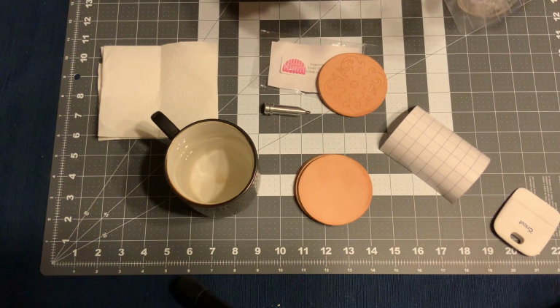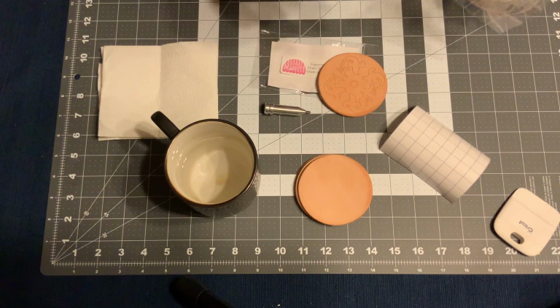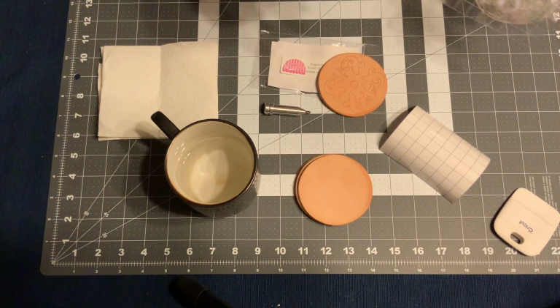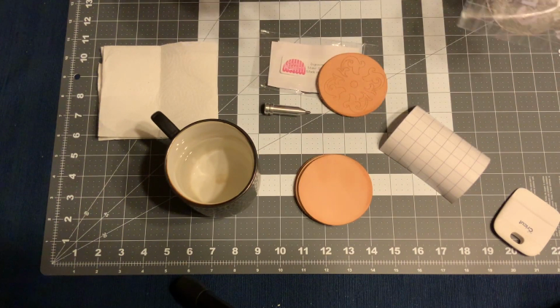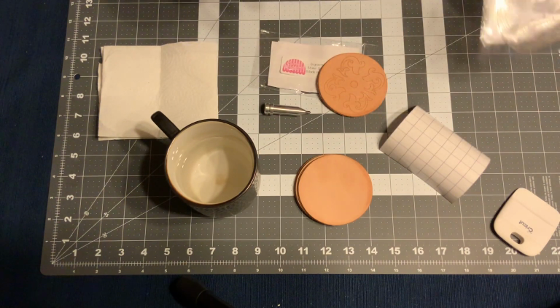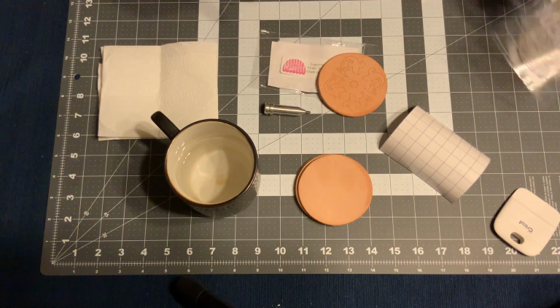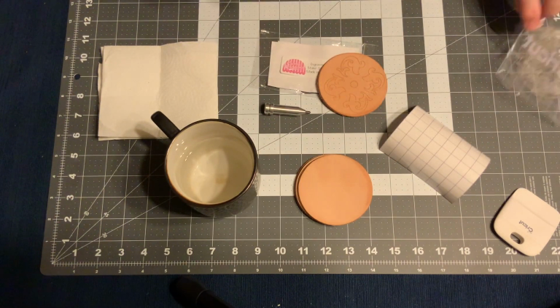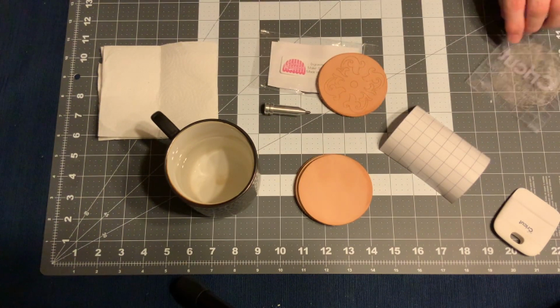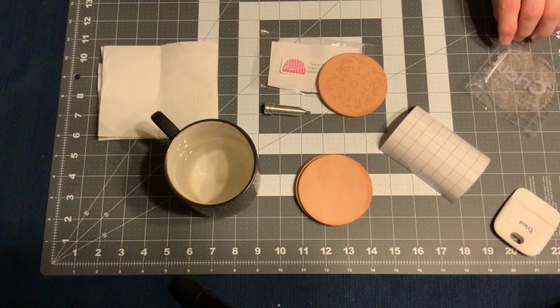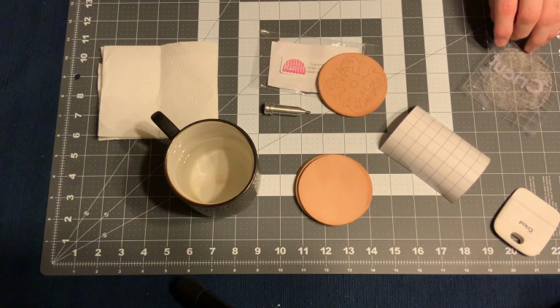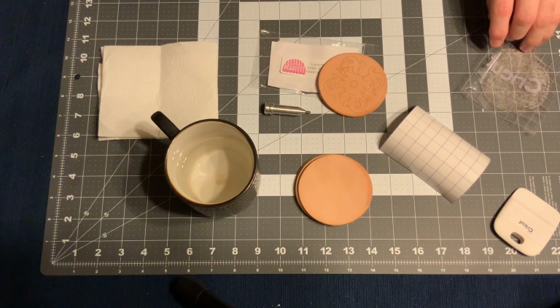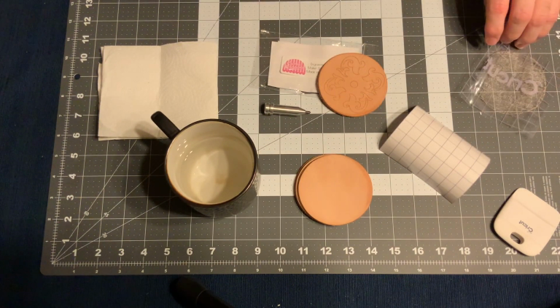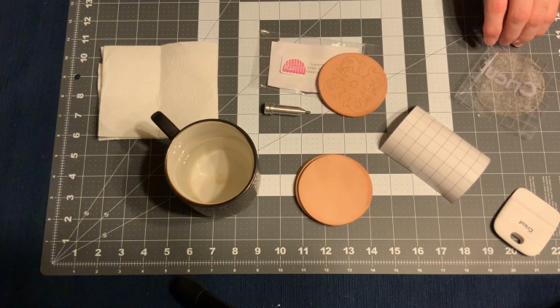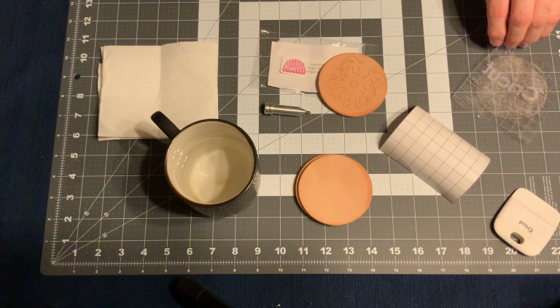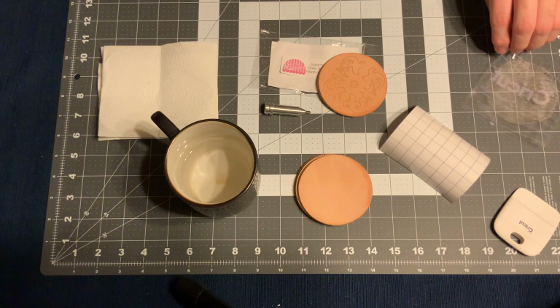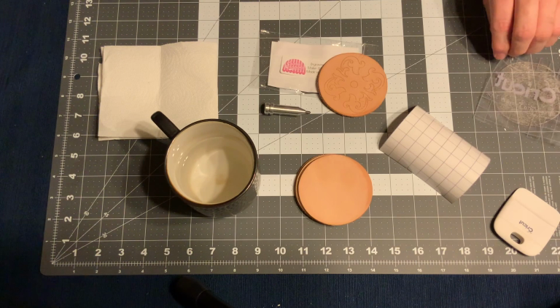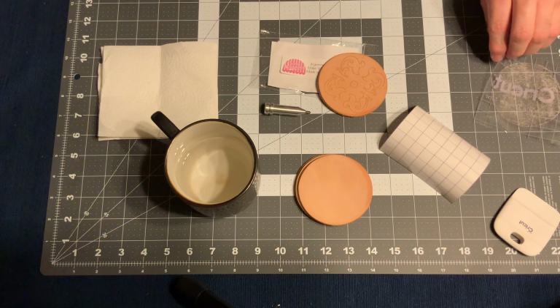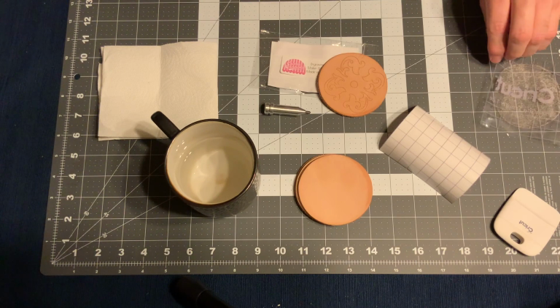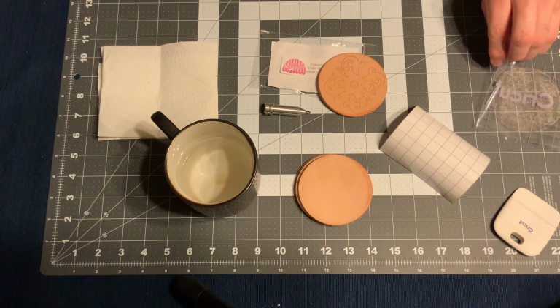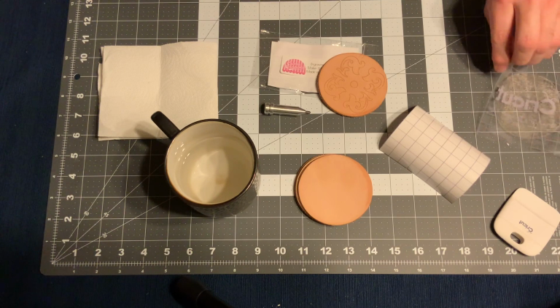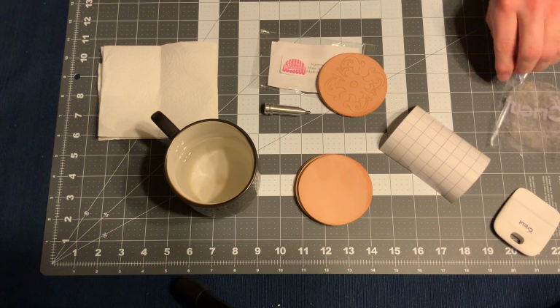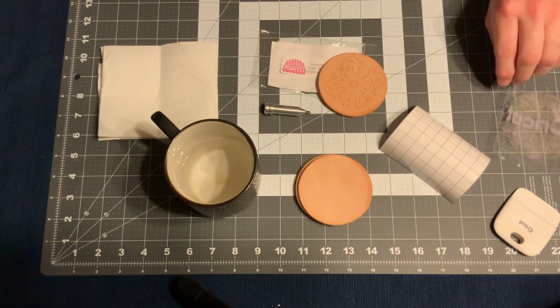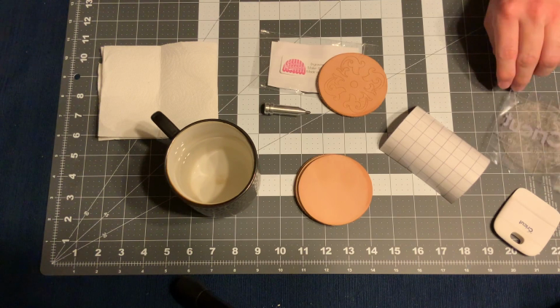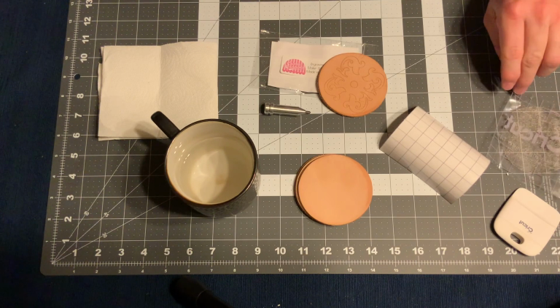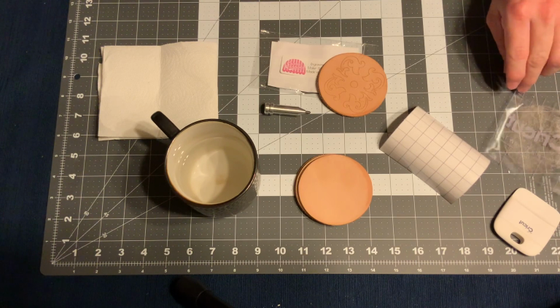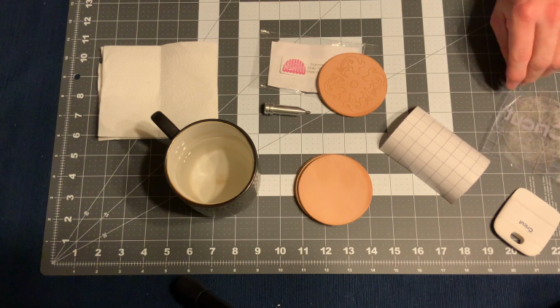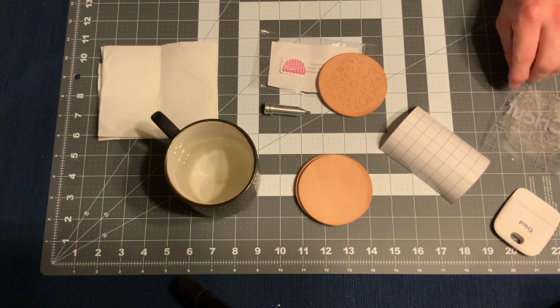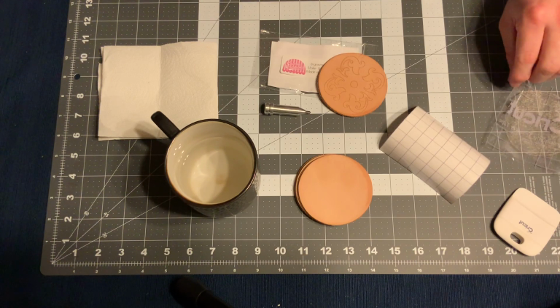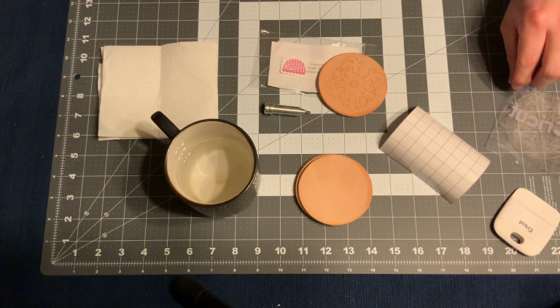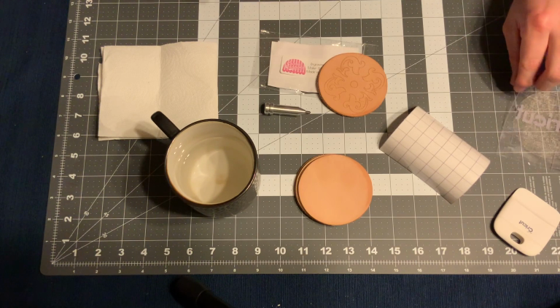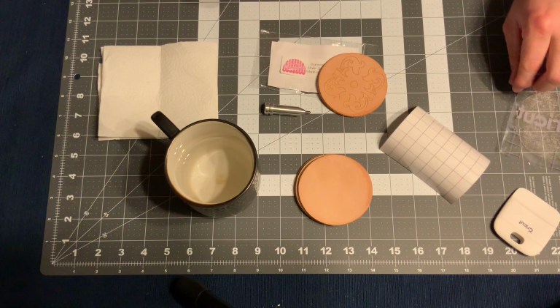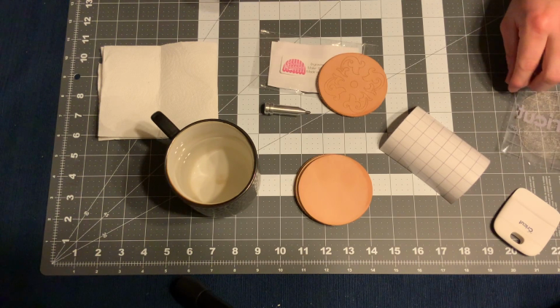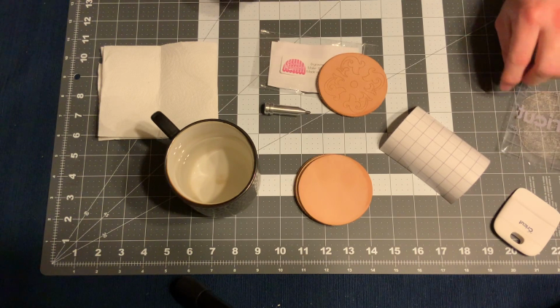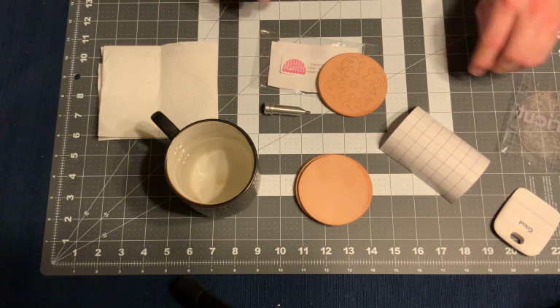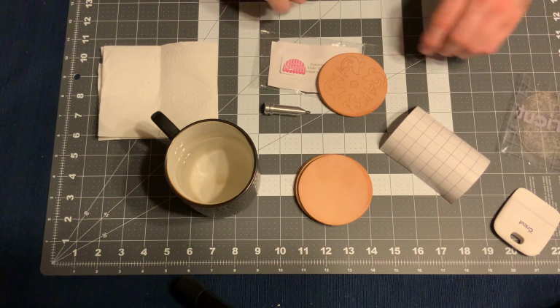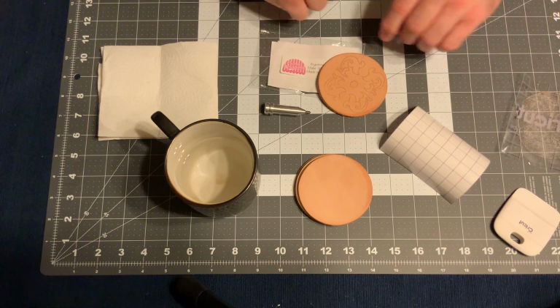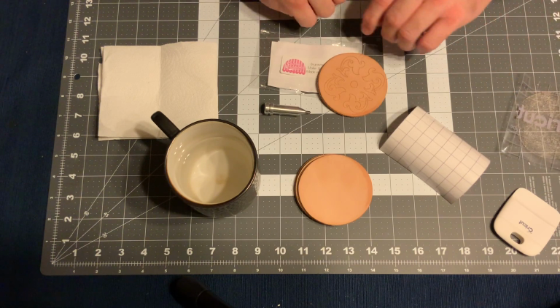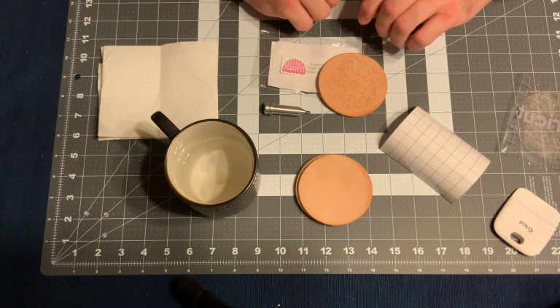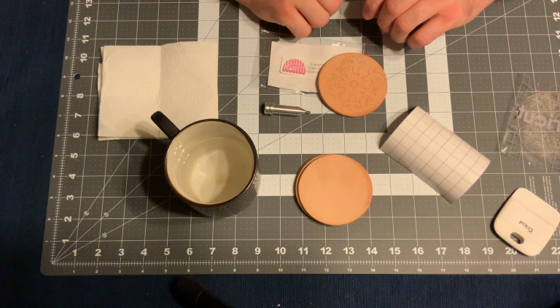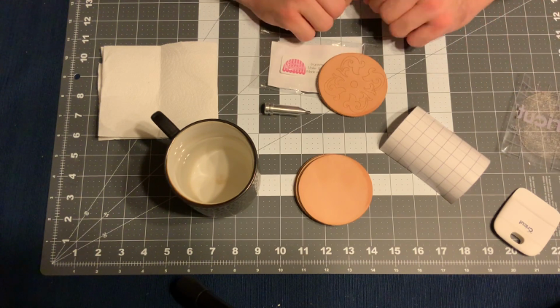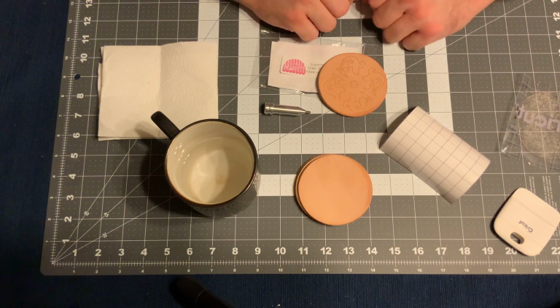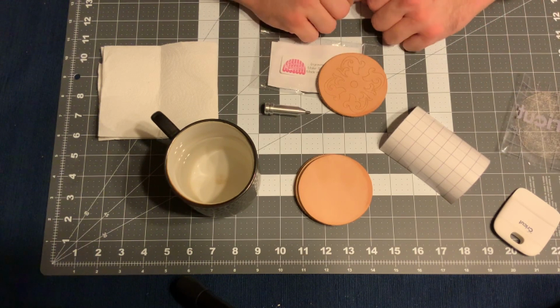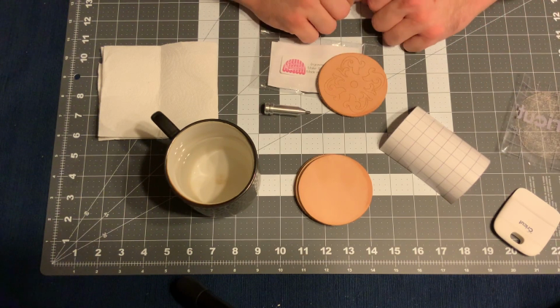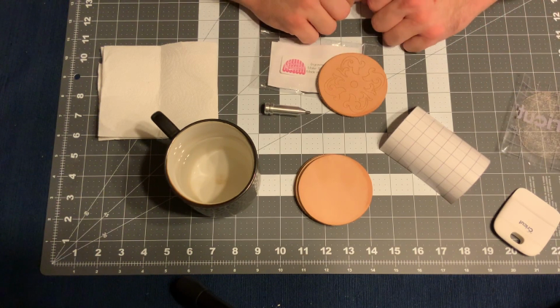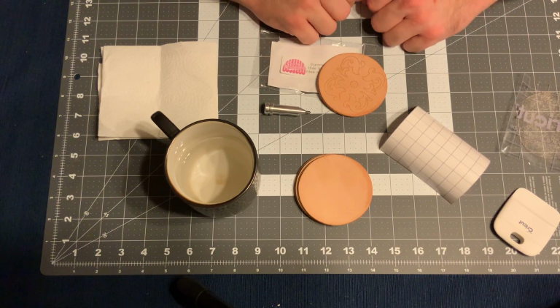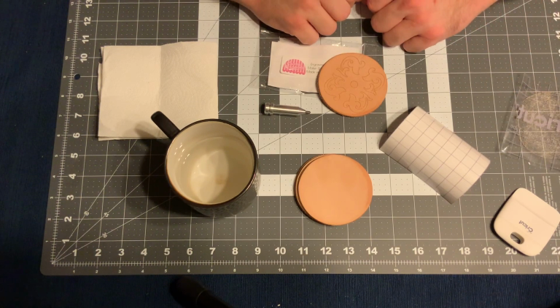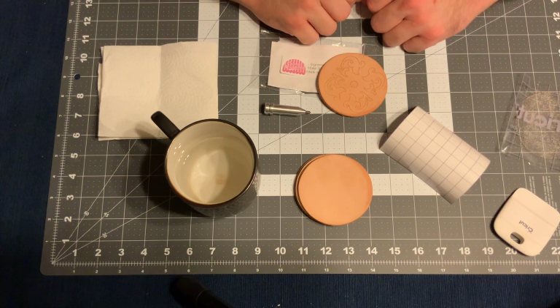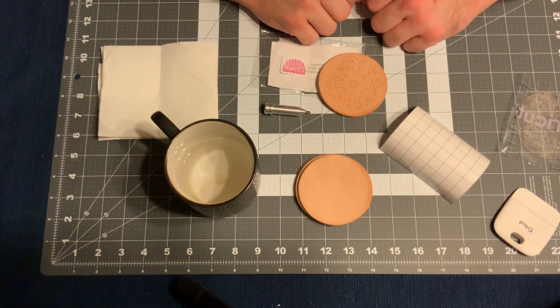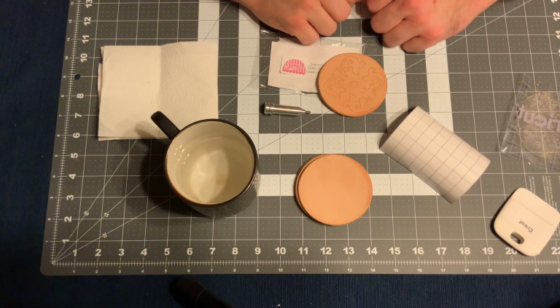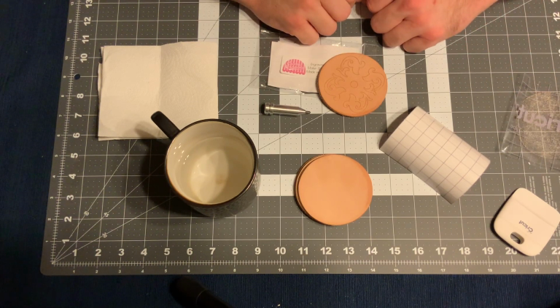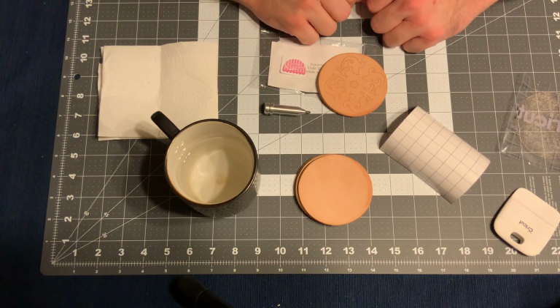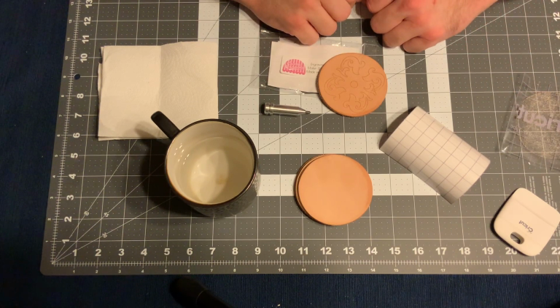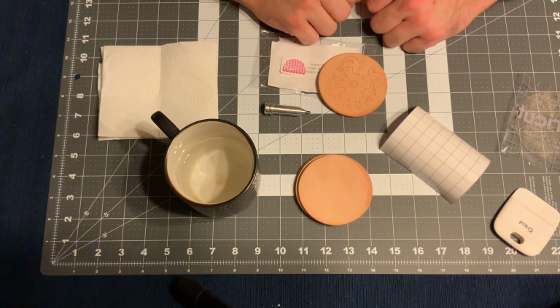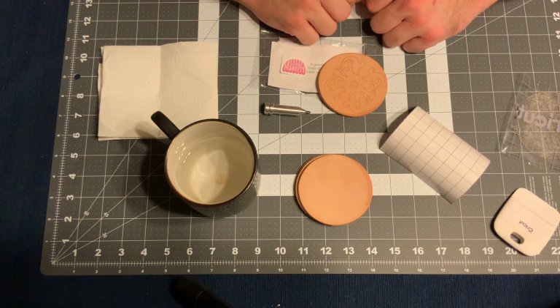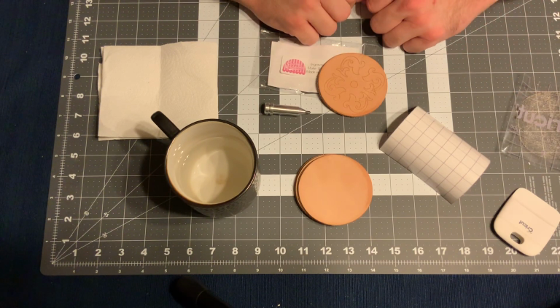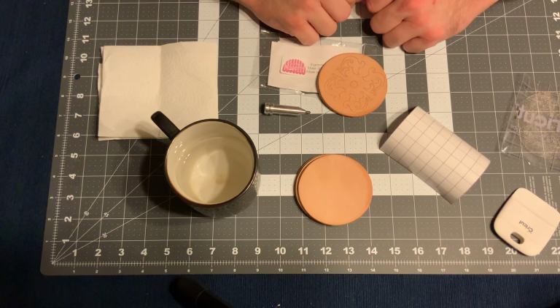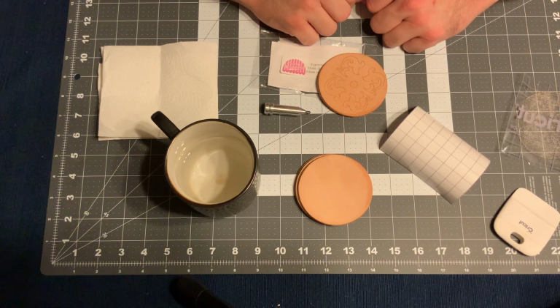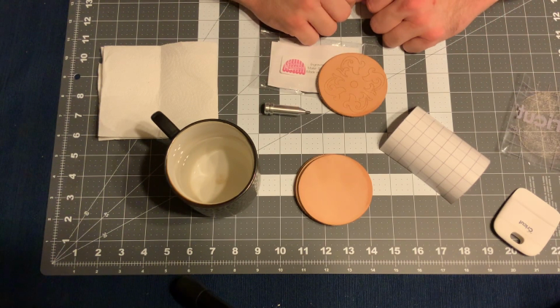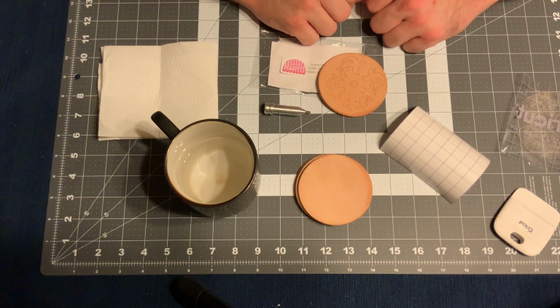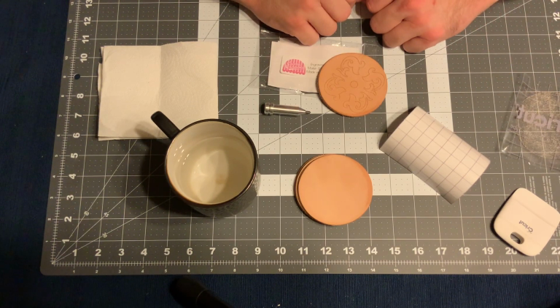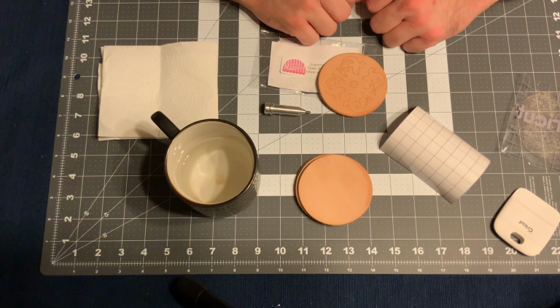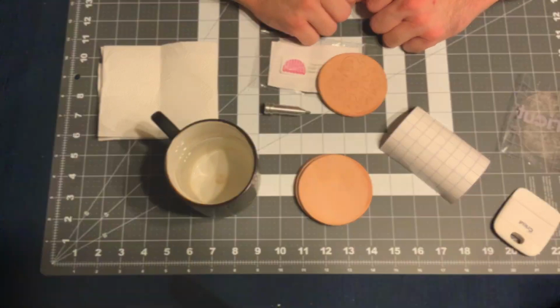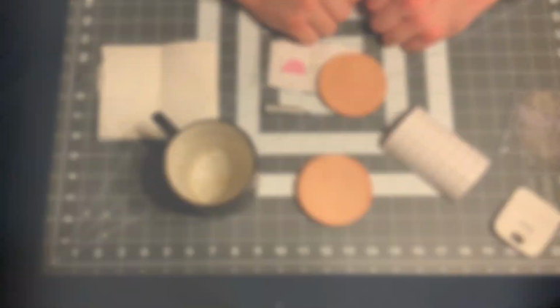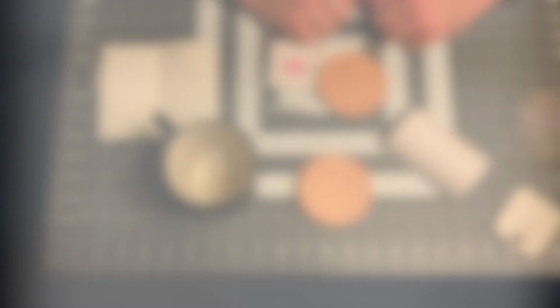With no further ado, I'm going to move over to the computer and show you what the setup looks like, and we'll go from there.